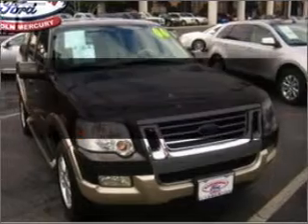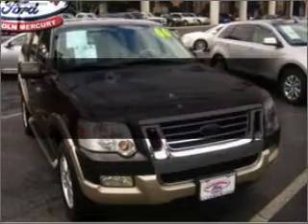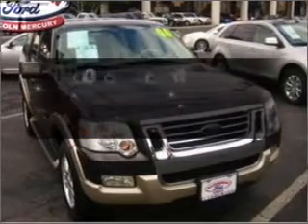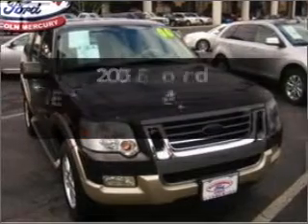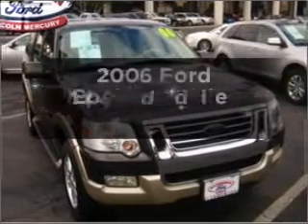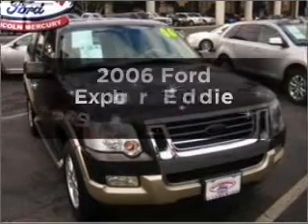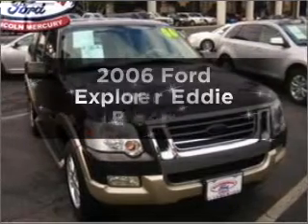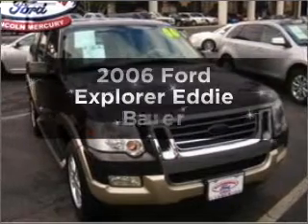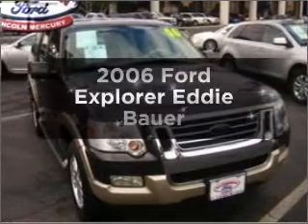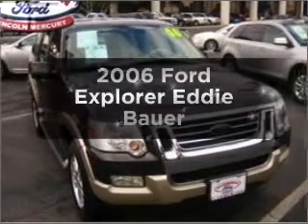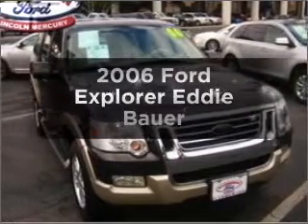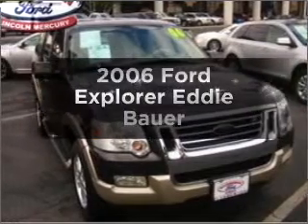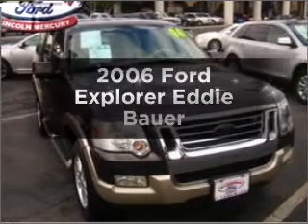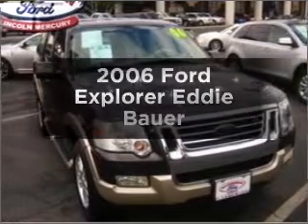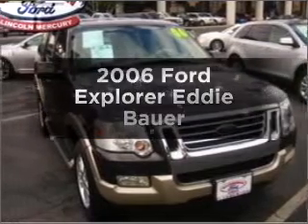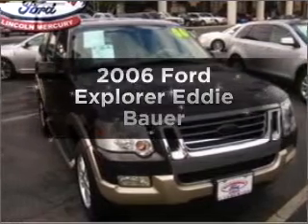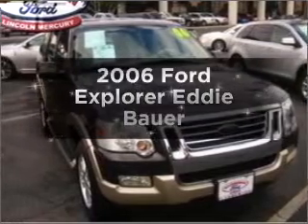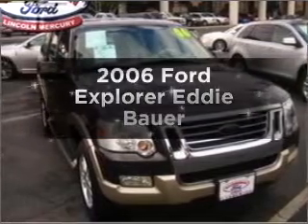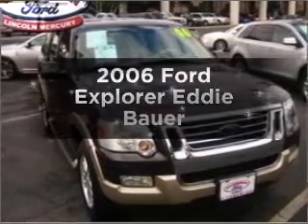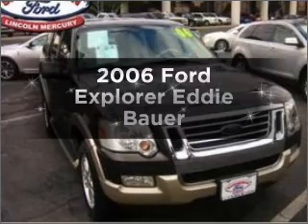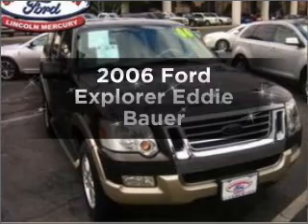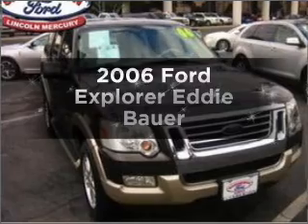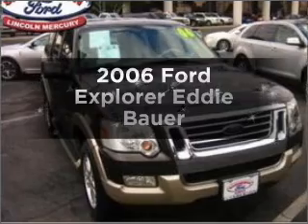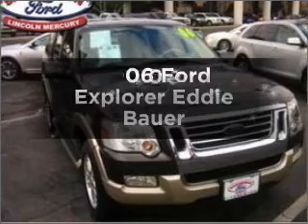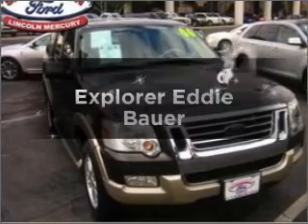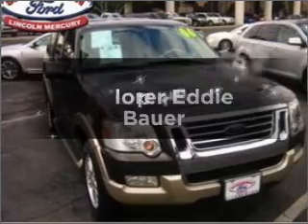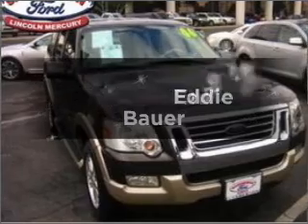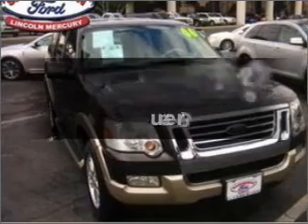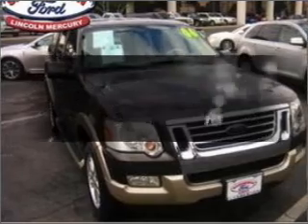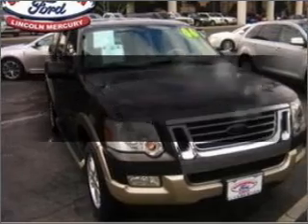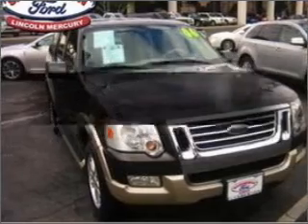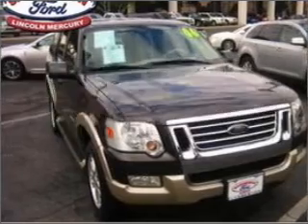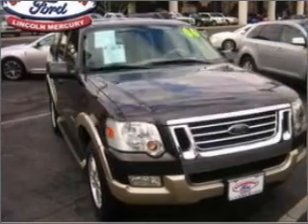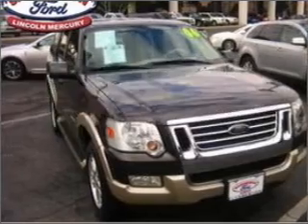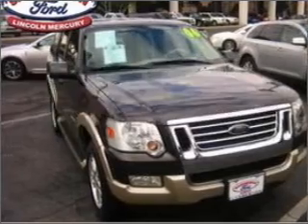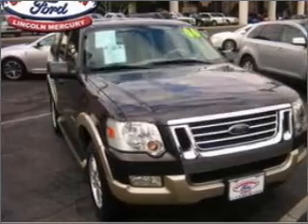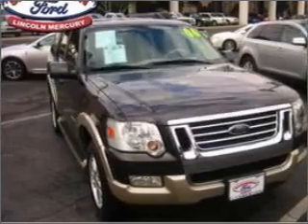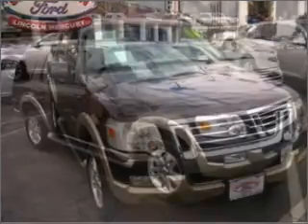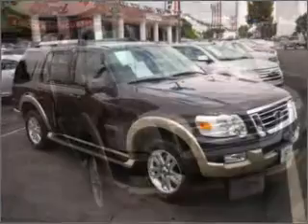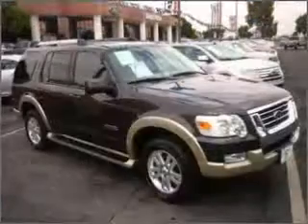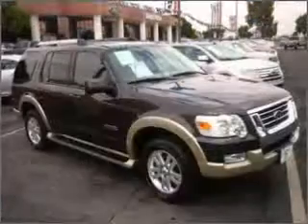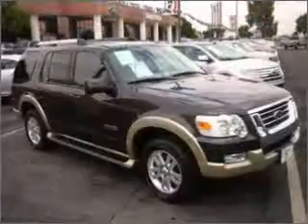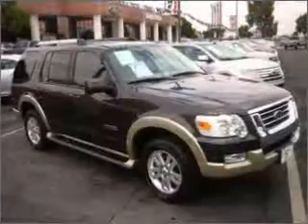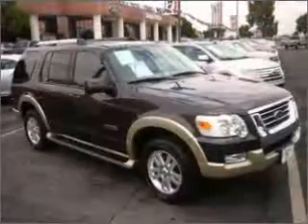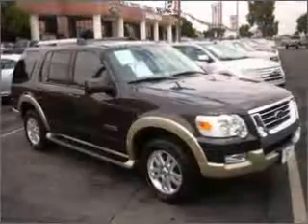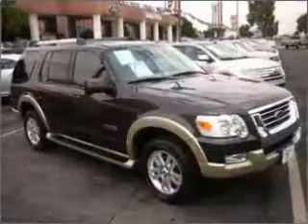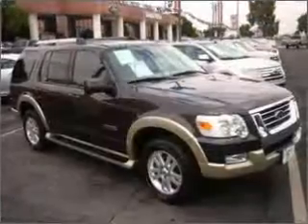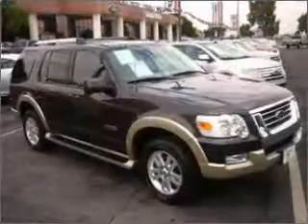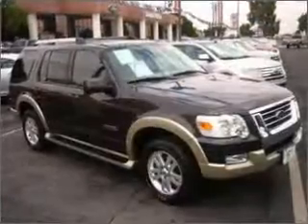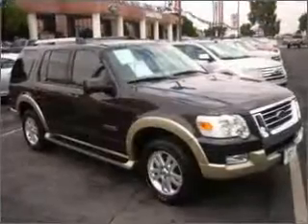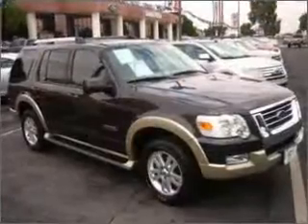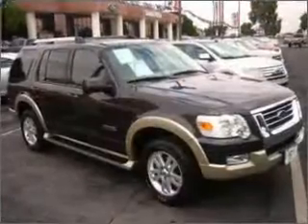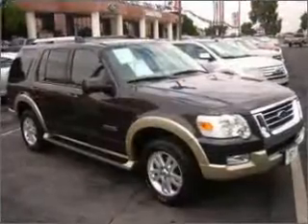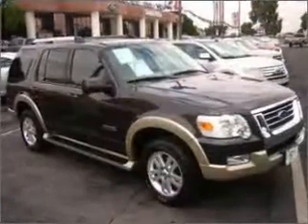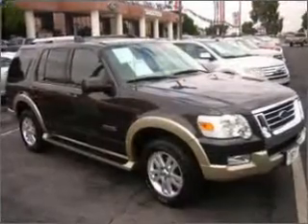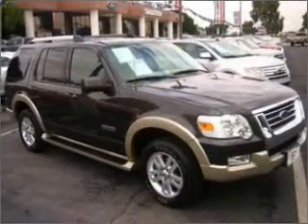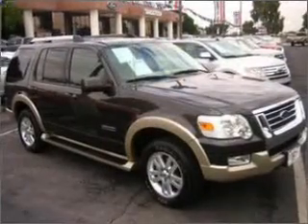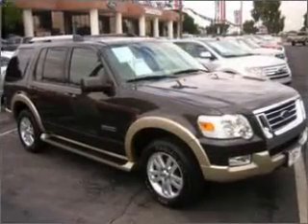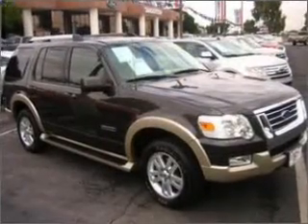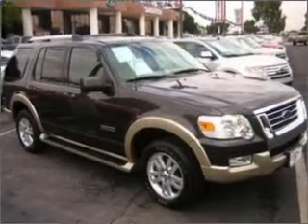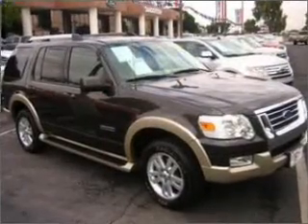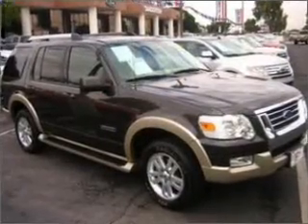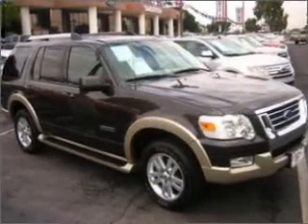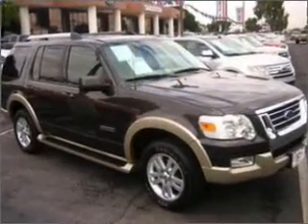Introducing the 2006 Ford Explorer. Find everything you want in a ride under one roof with this vehicle.